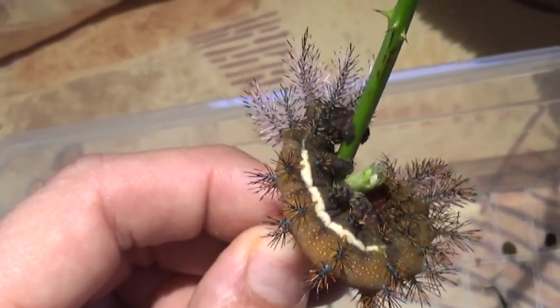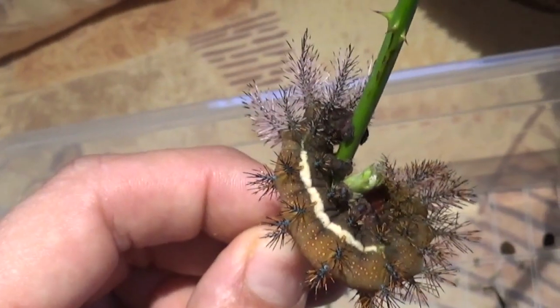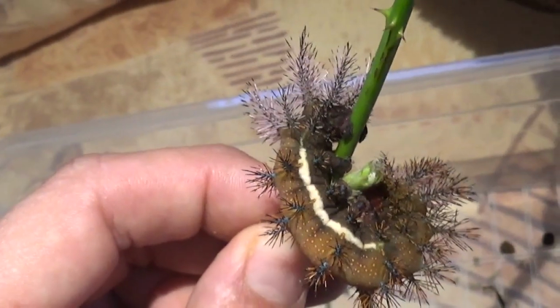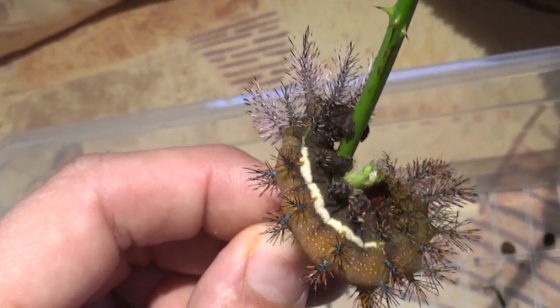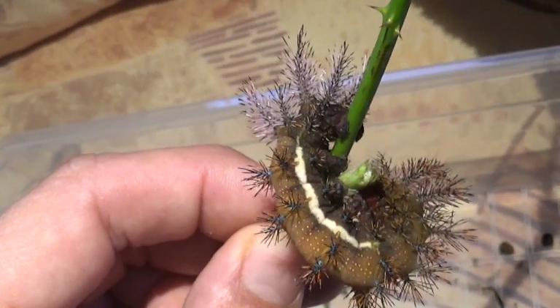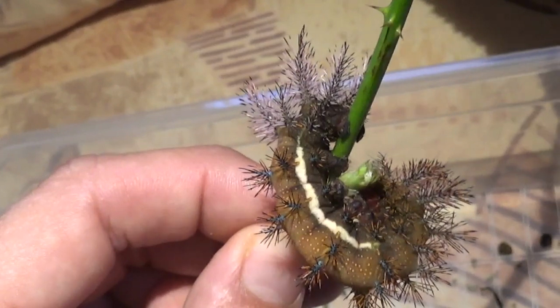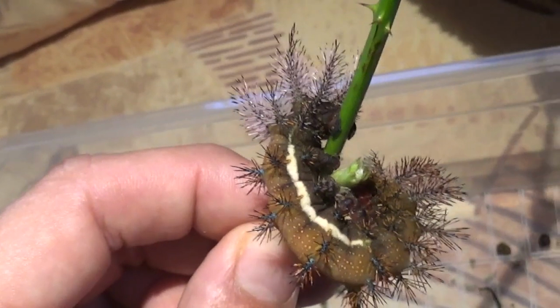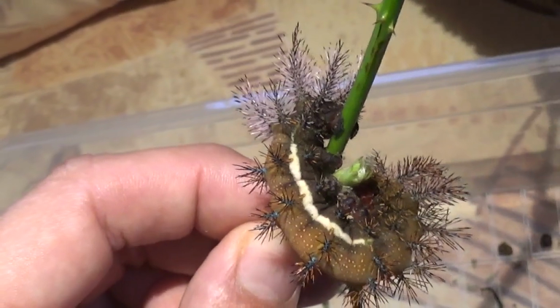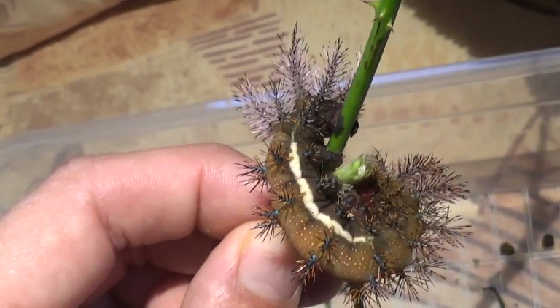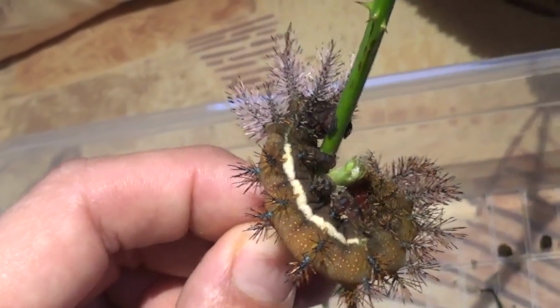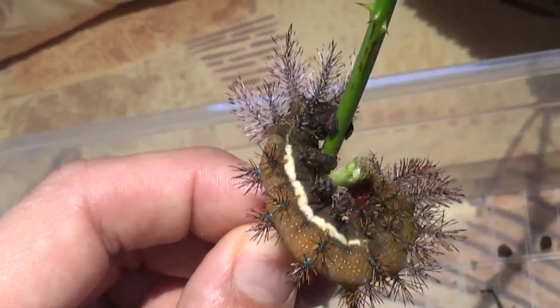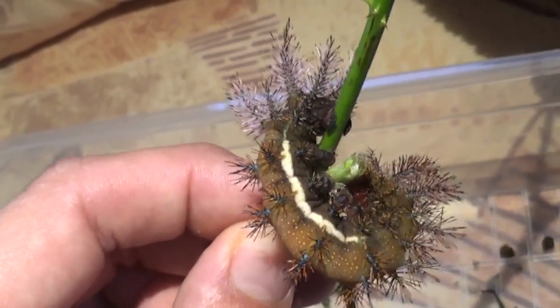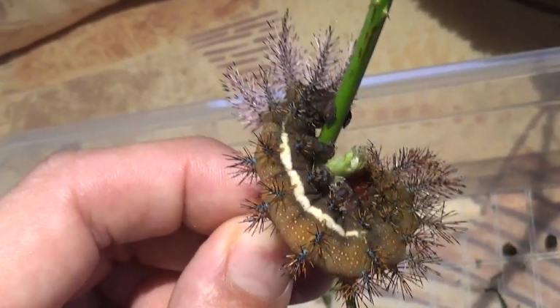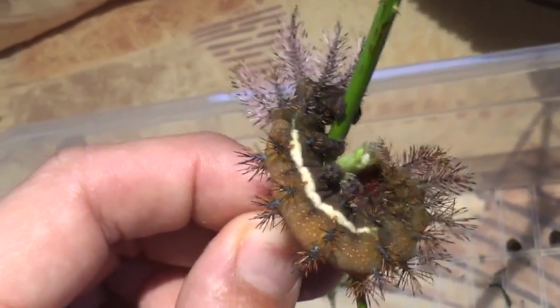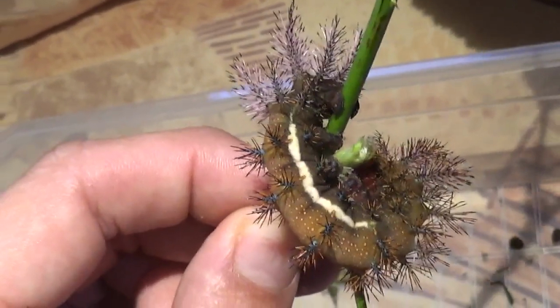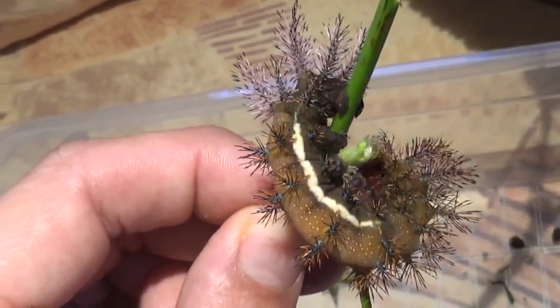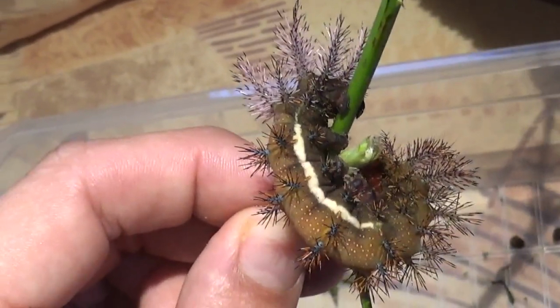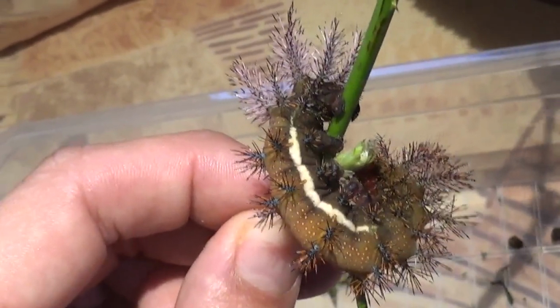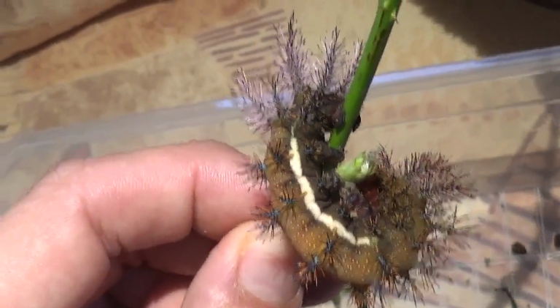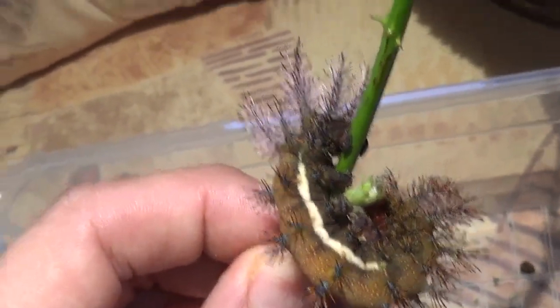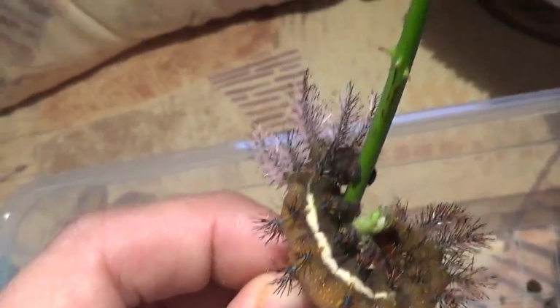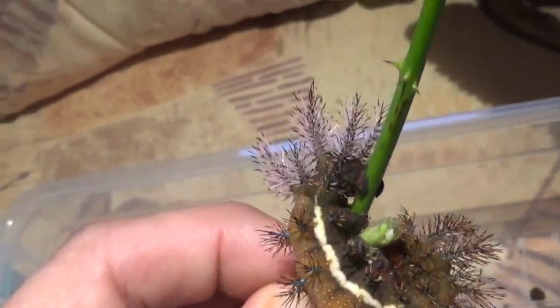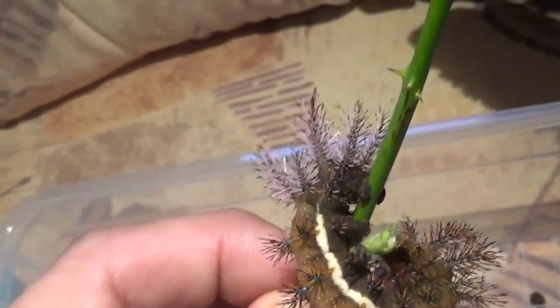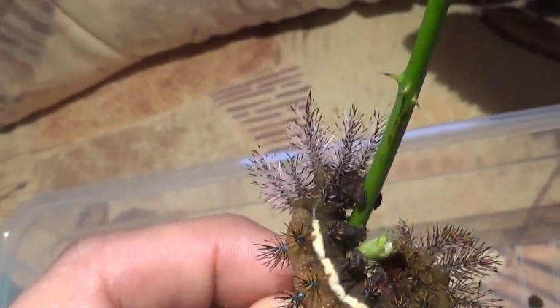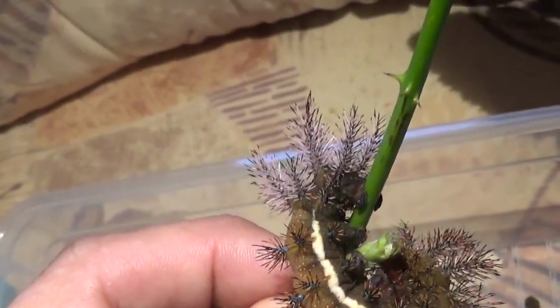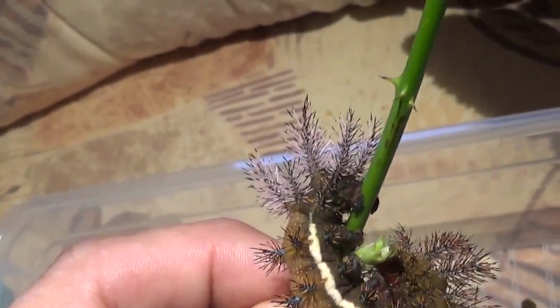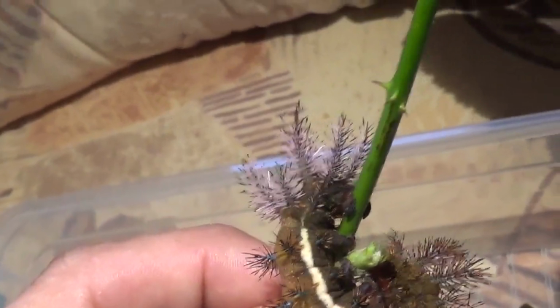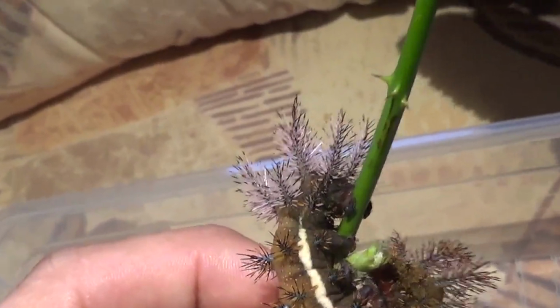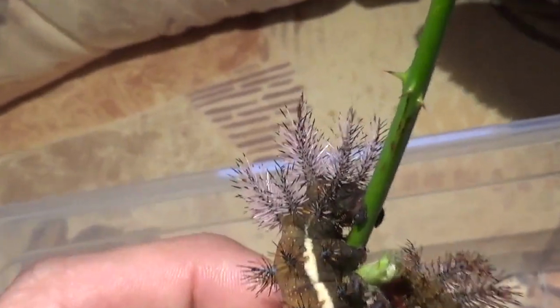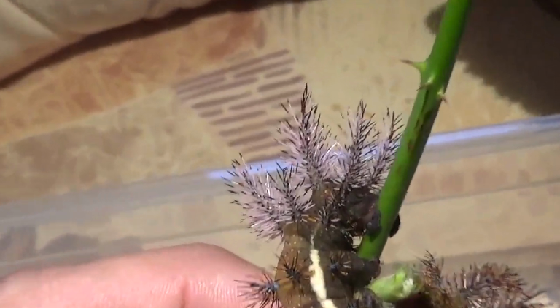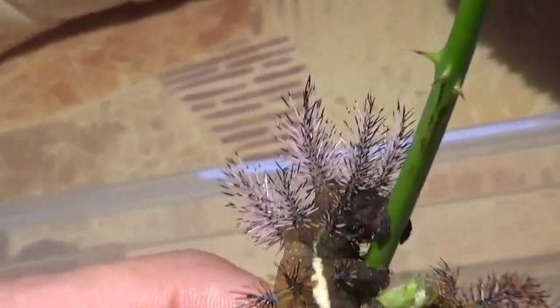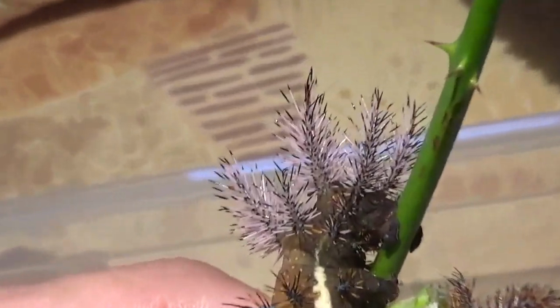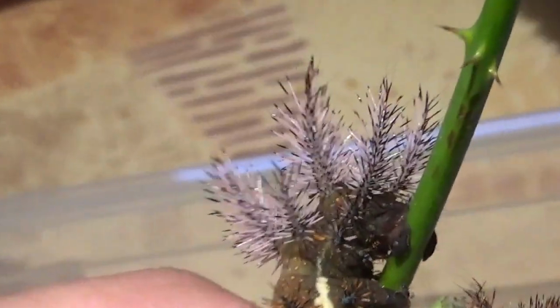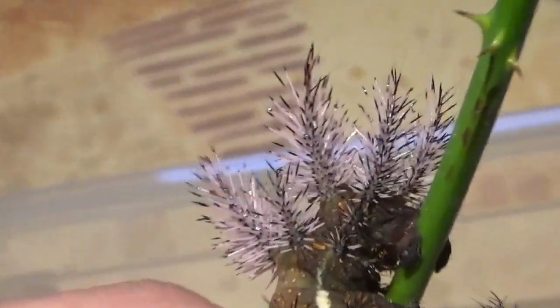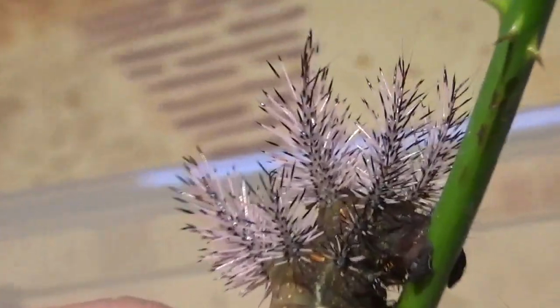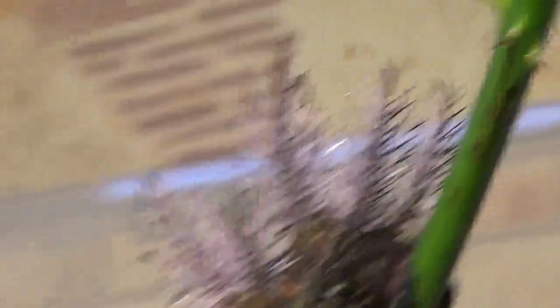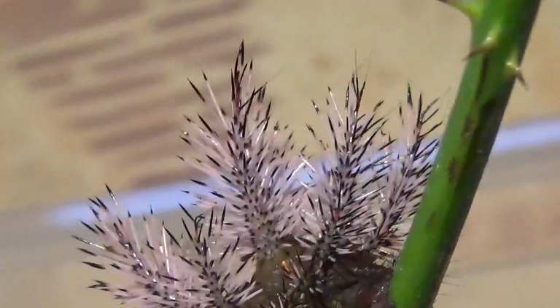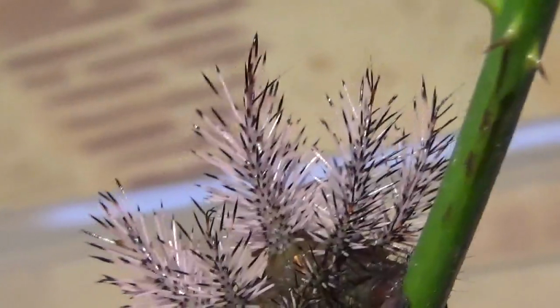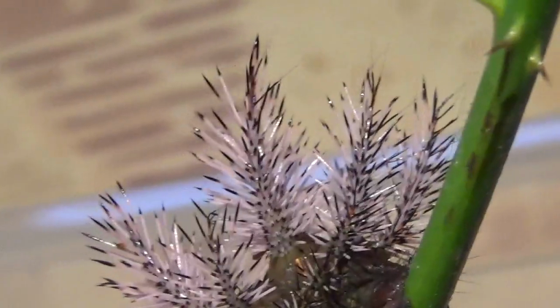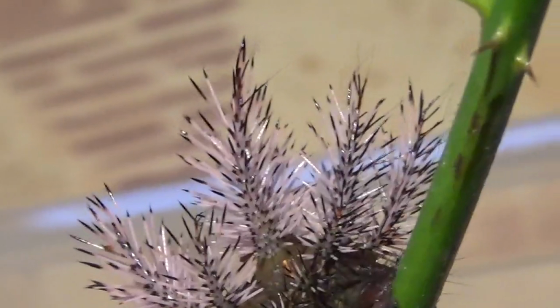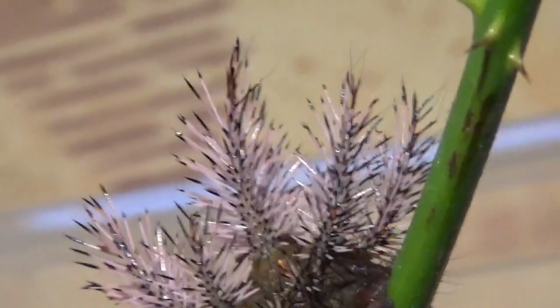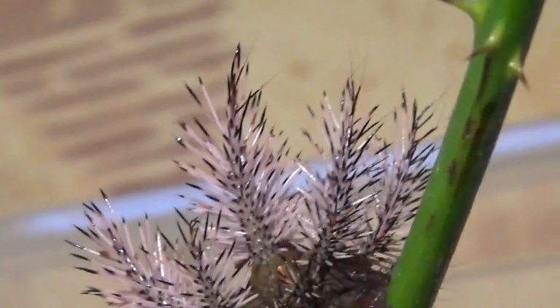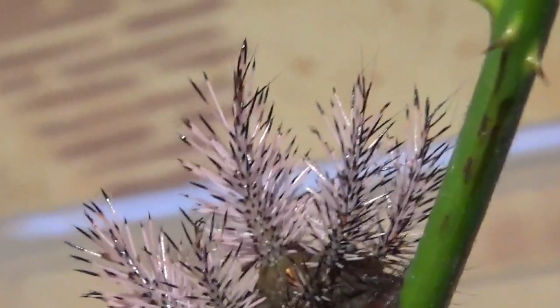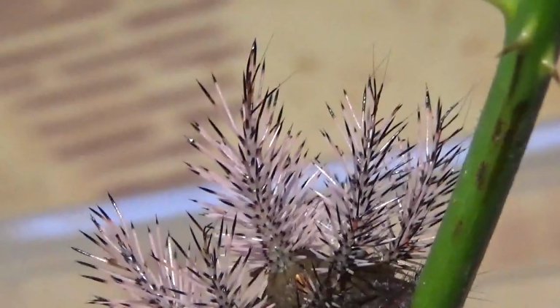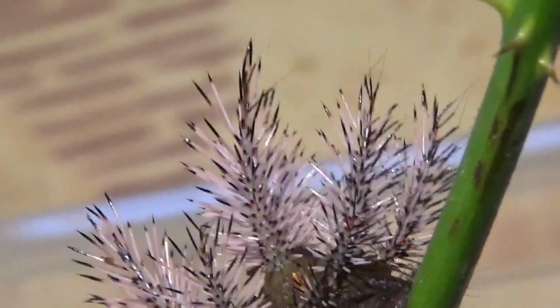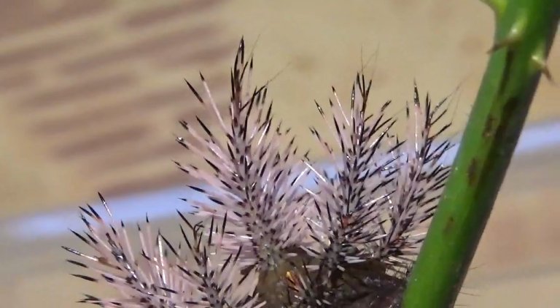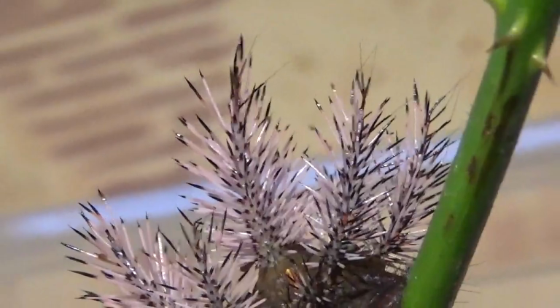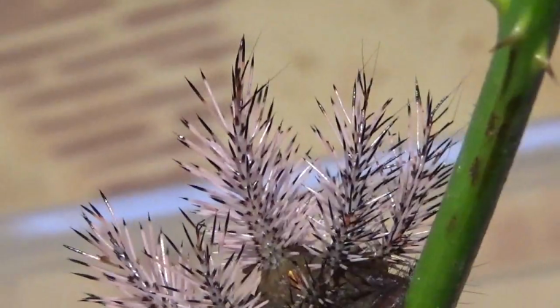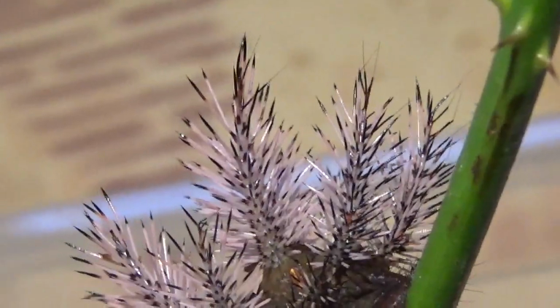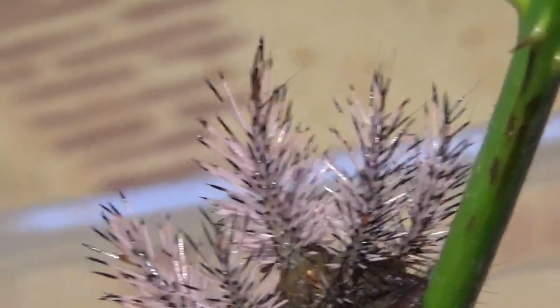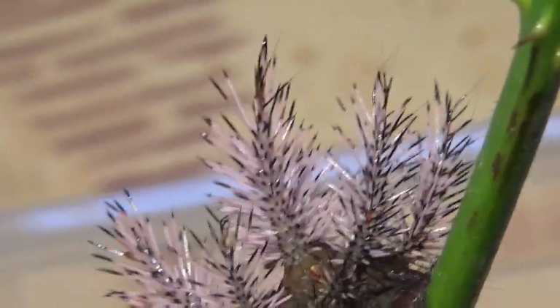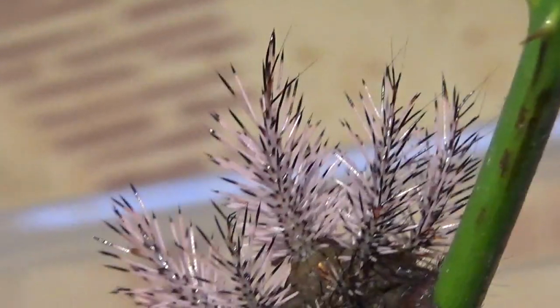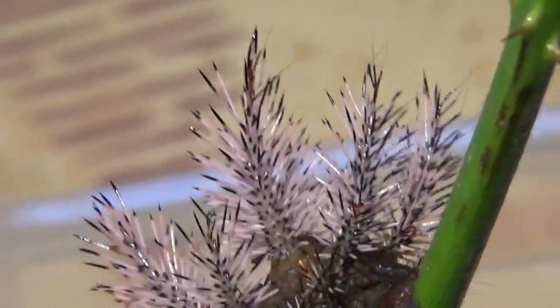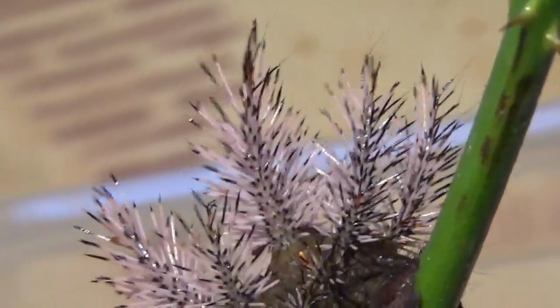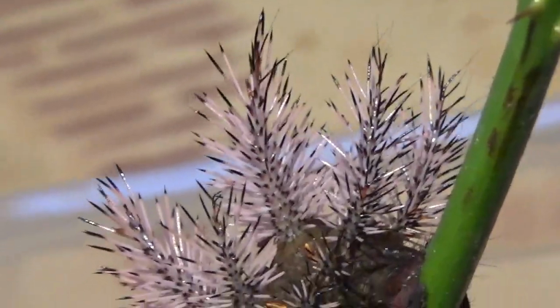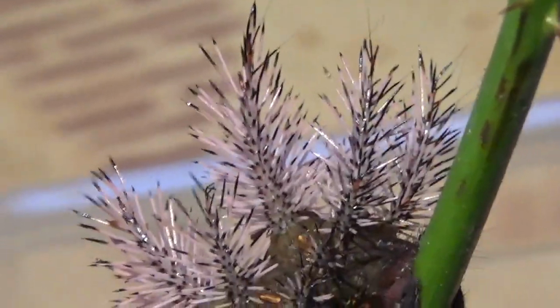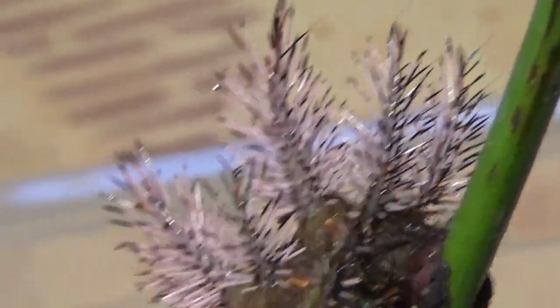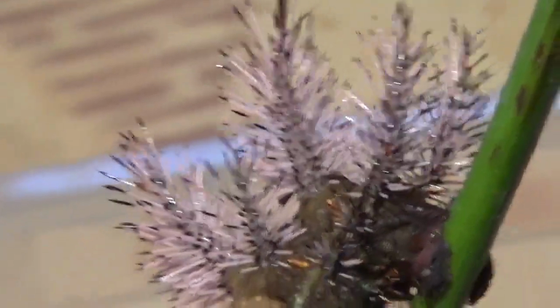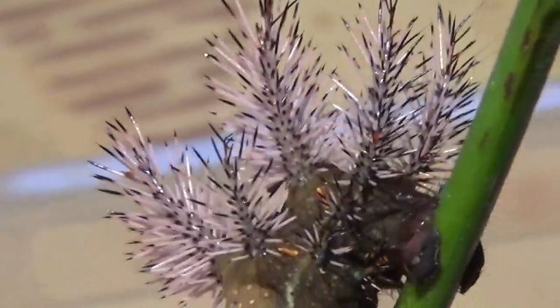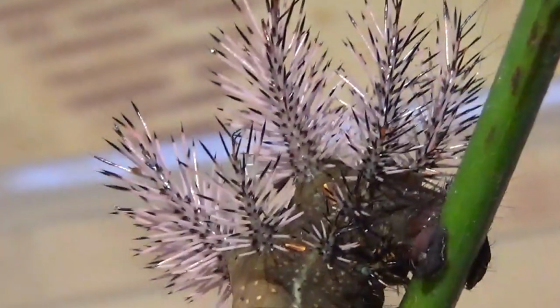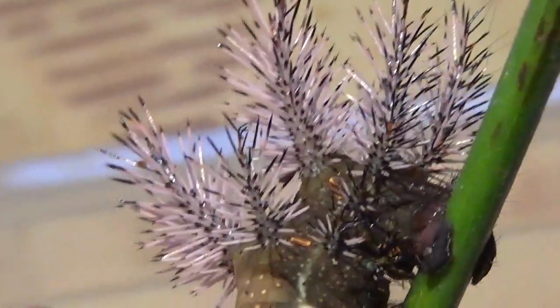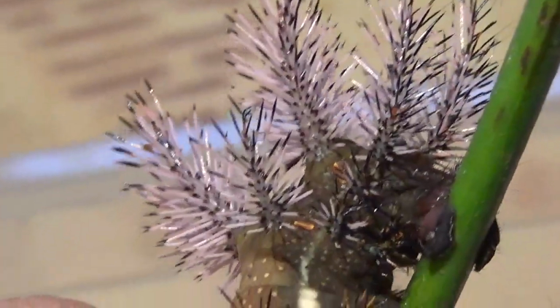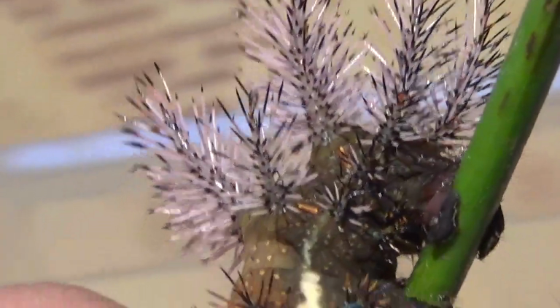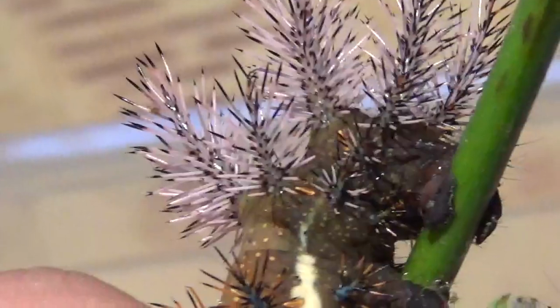Who am I kidding, they don't look cute at all — they look very evil, but that's why I like them. Look at this.